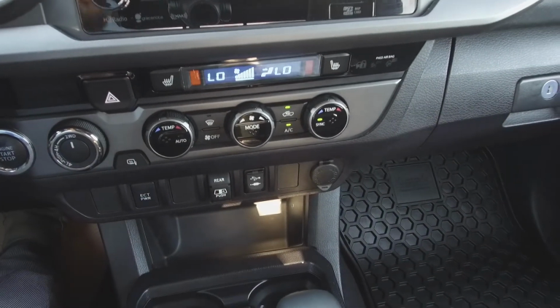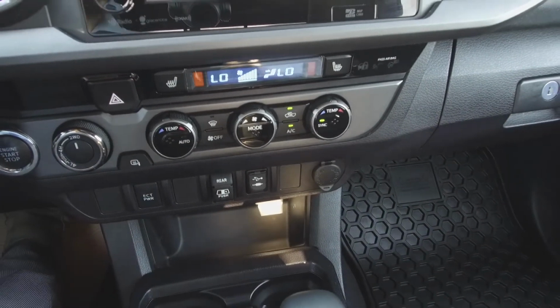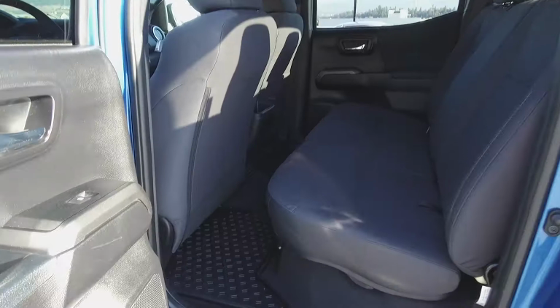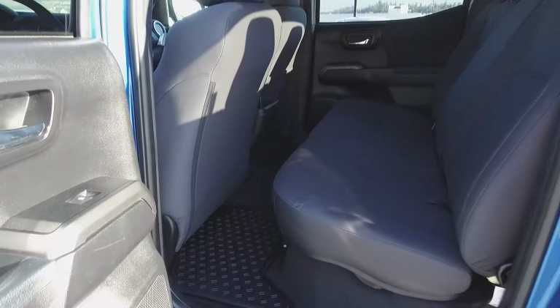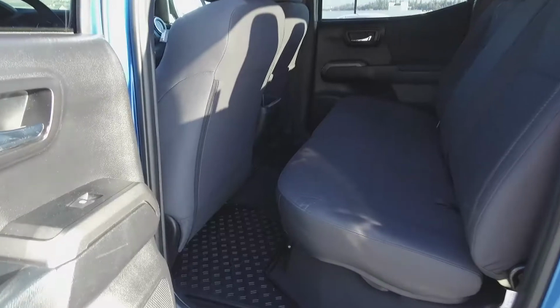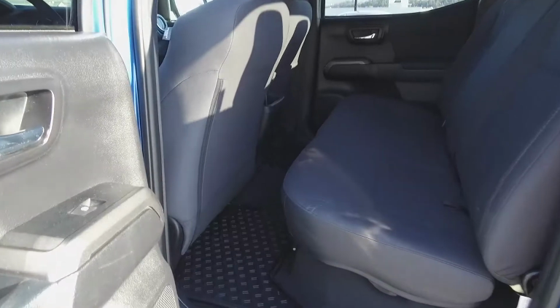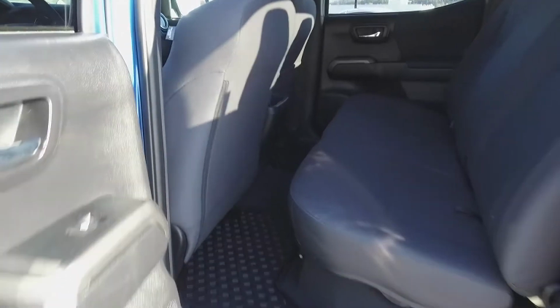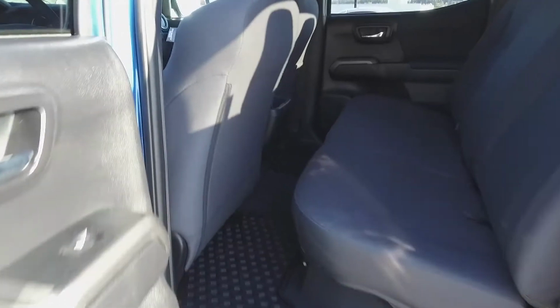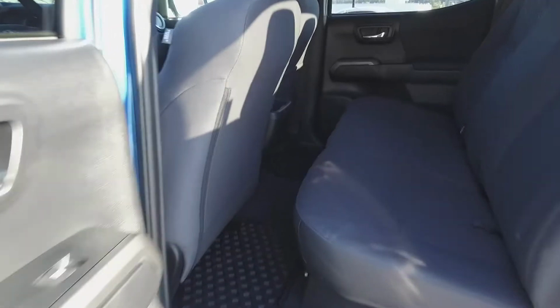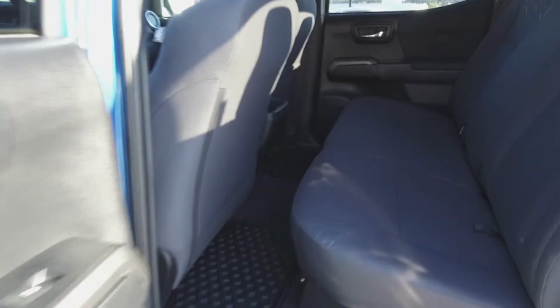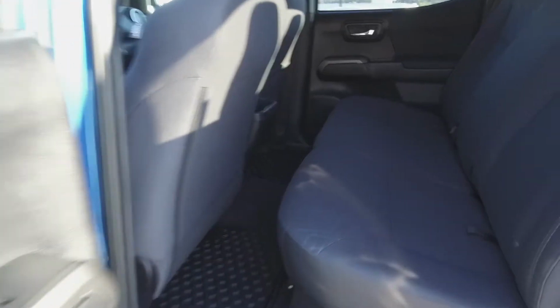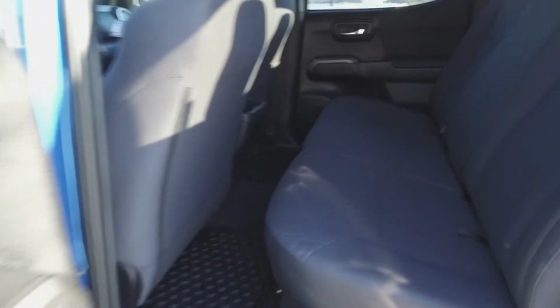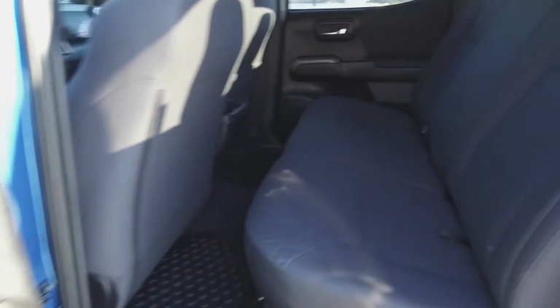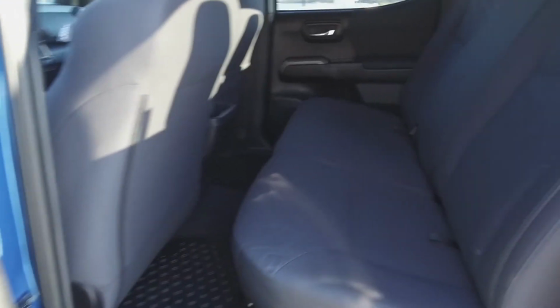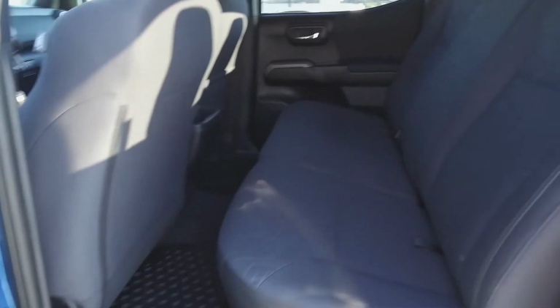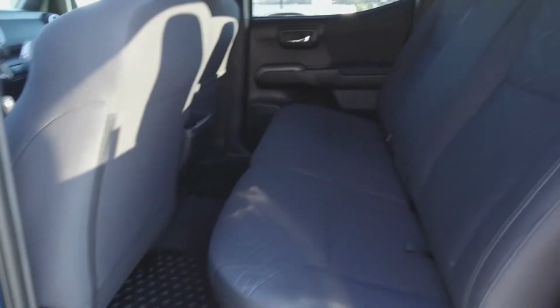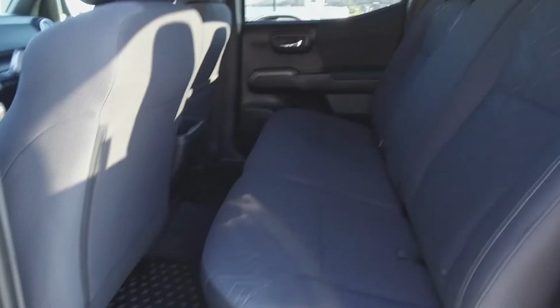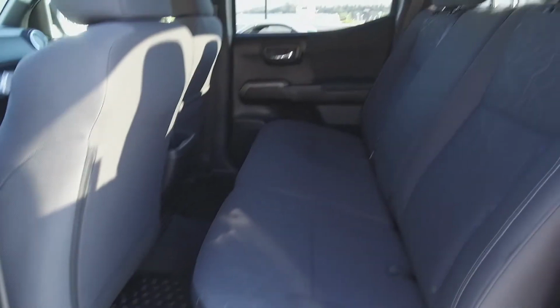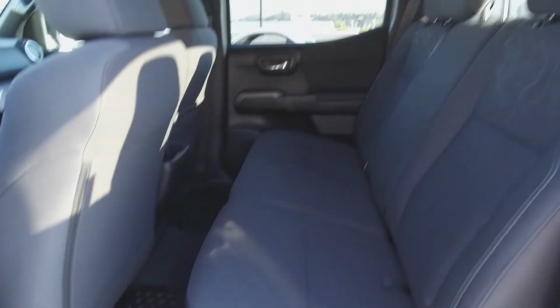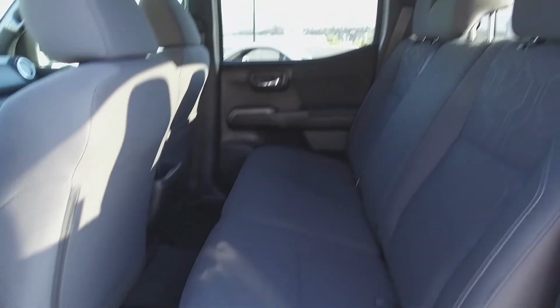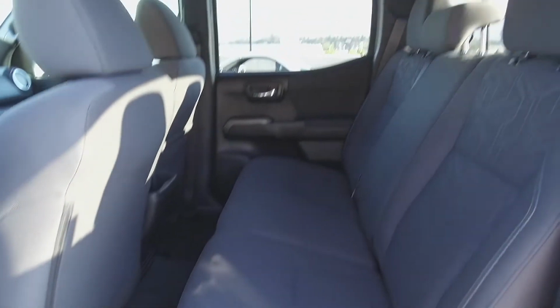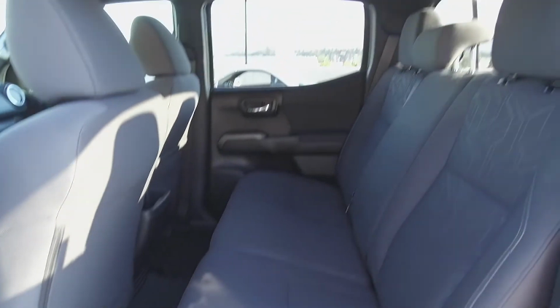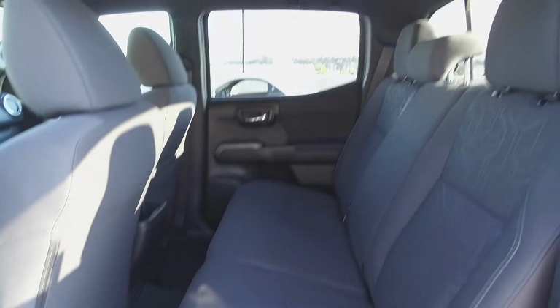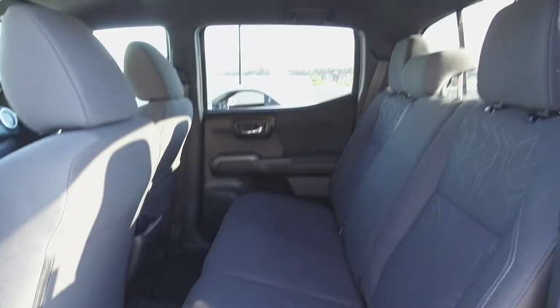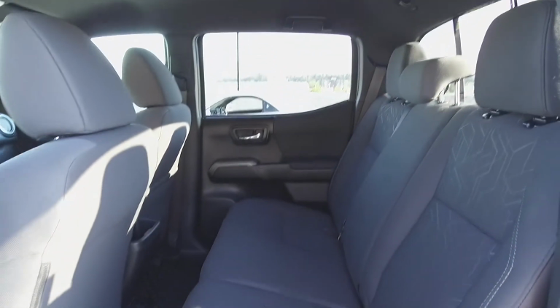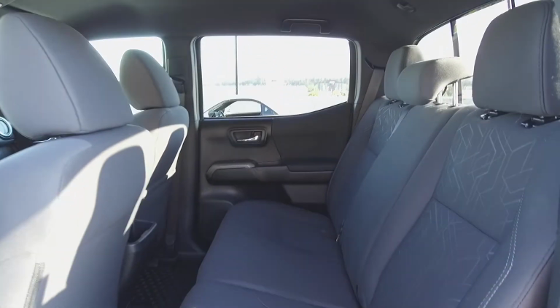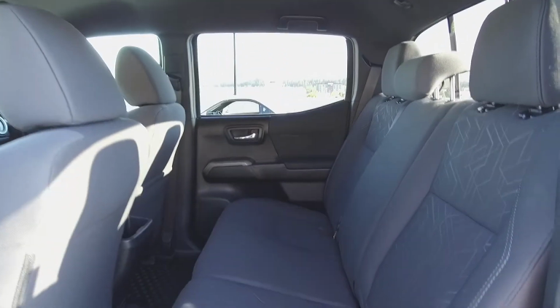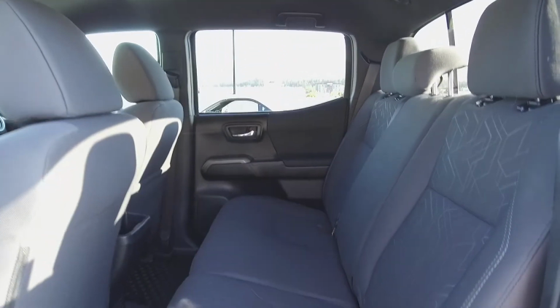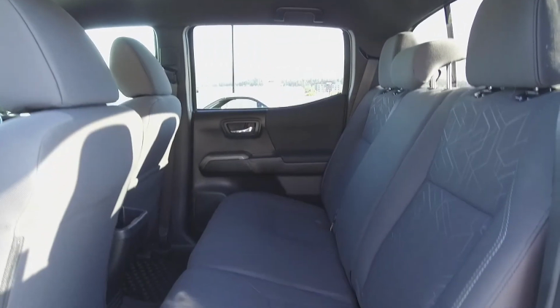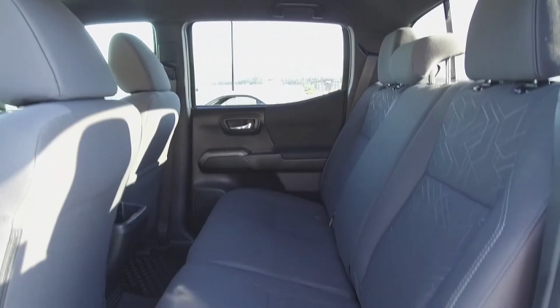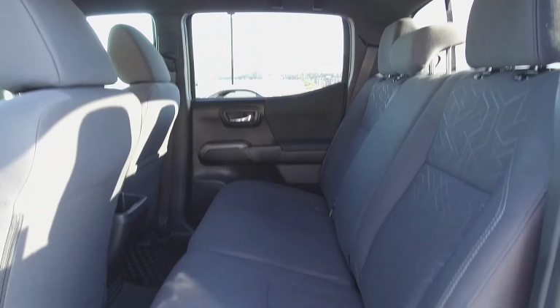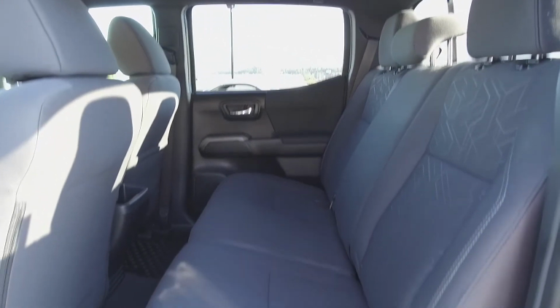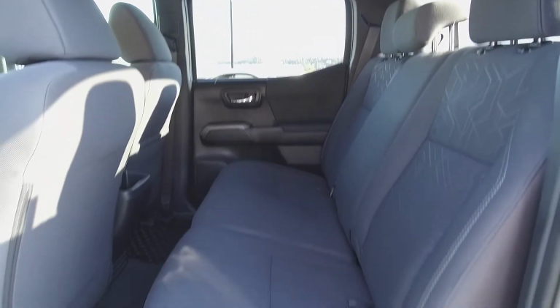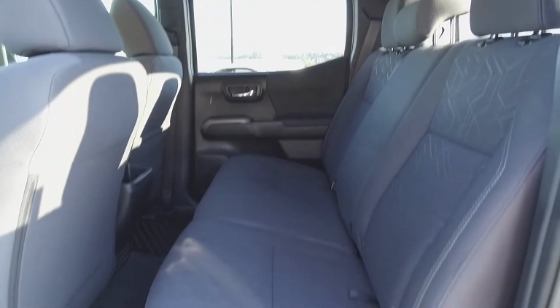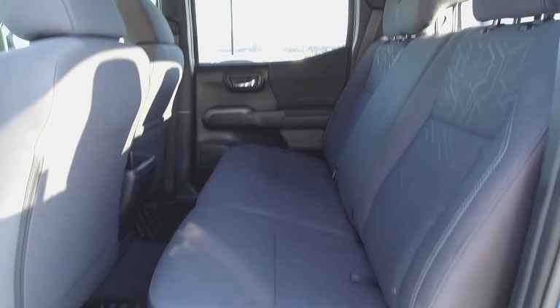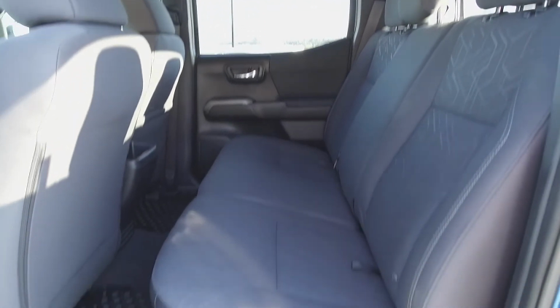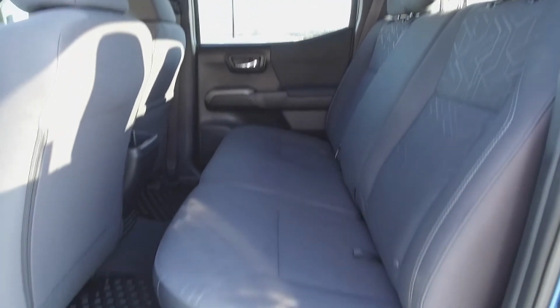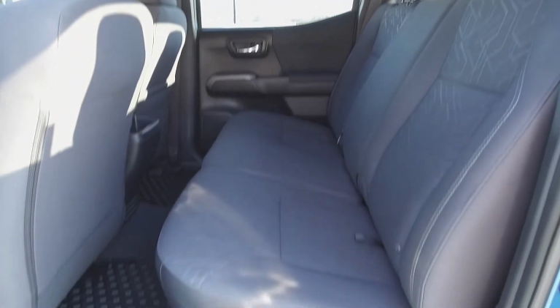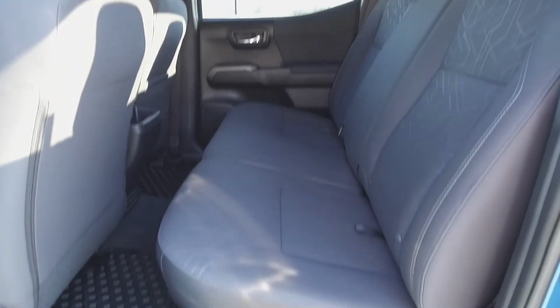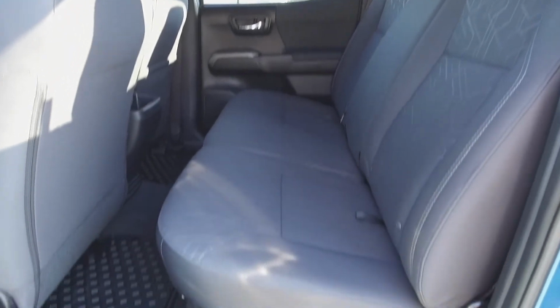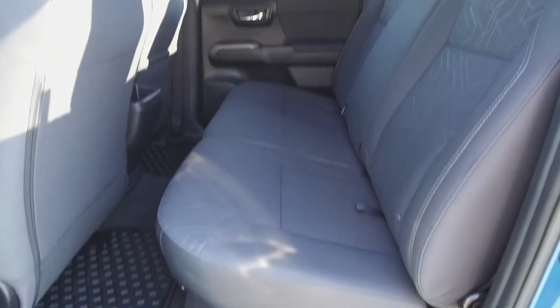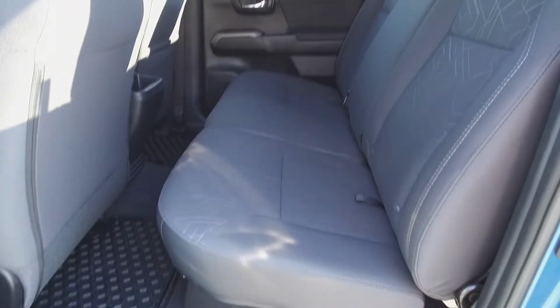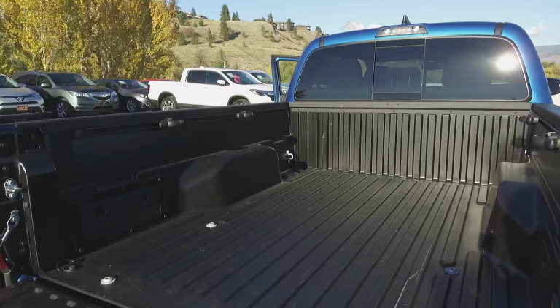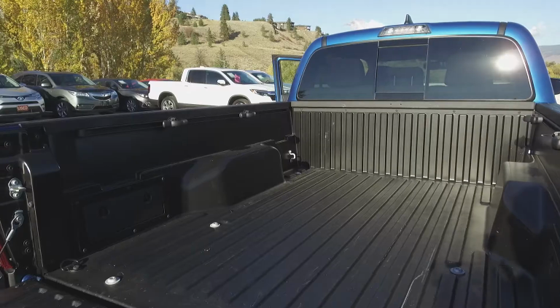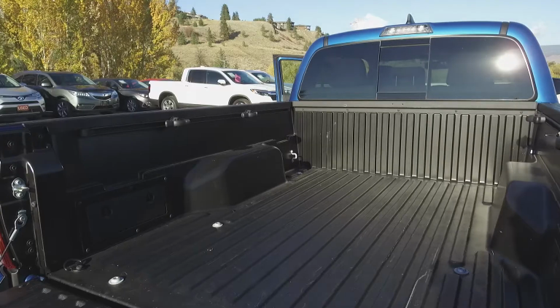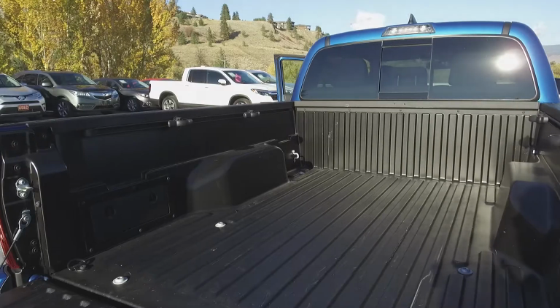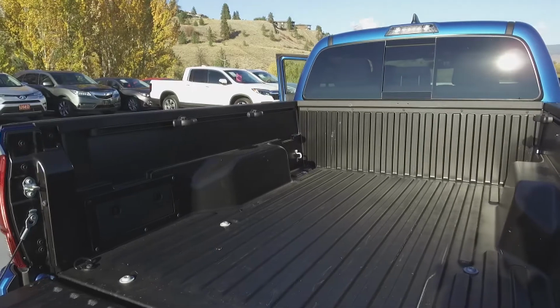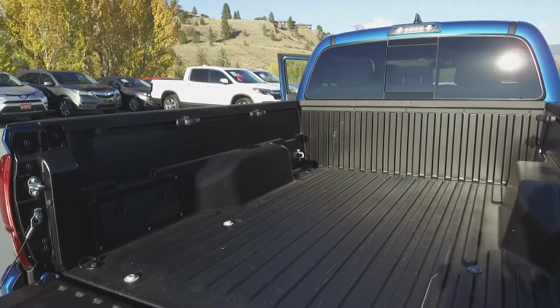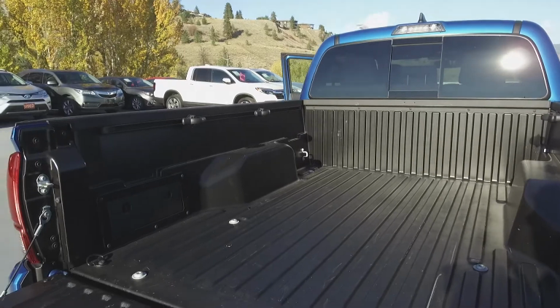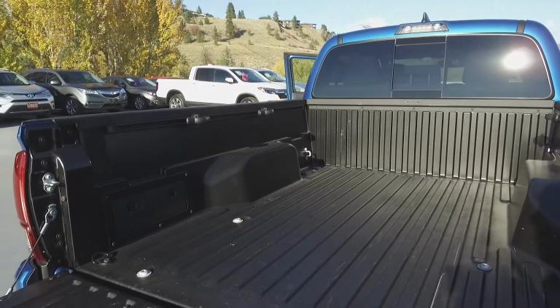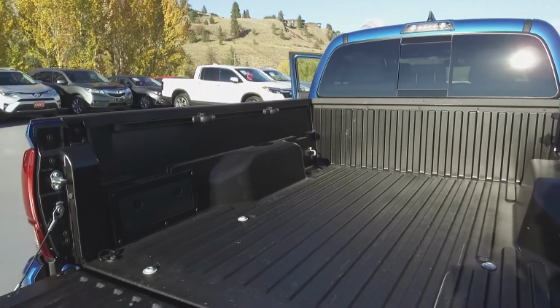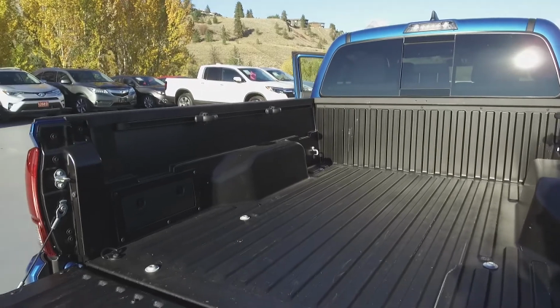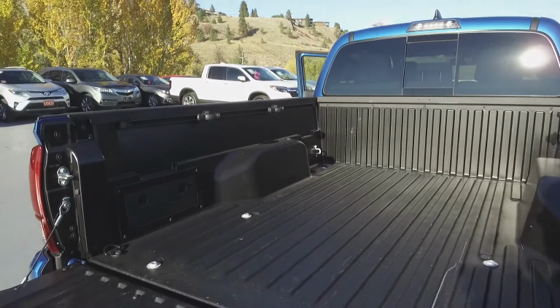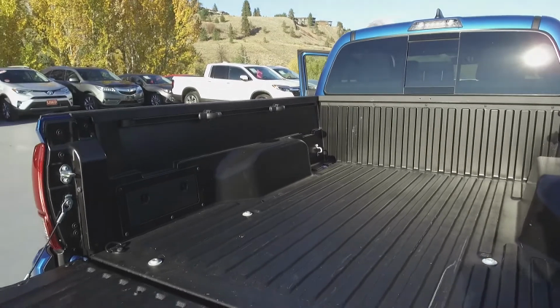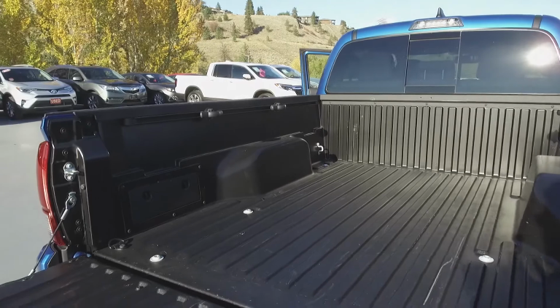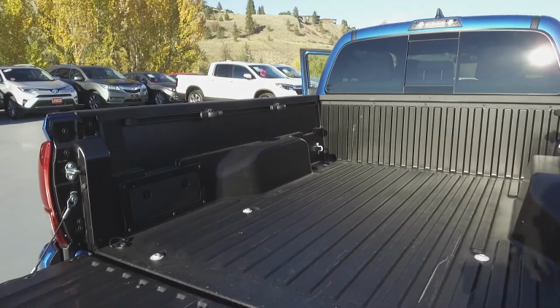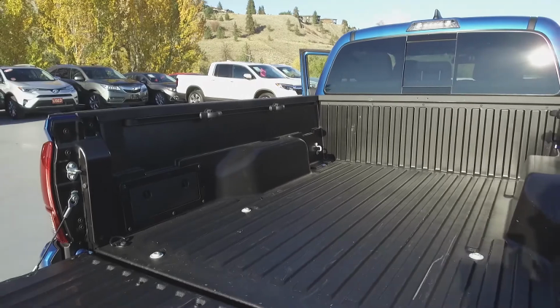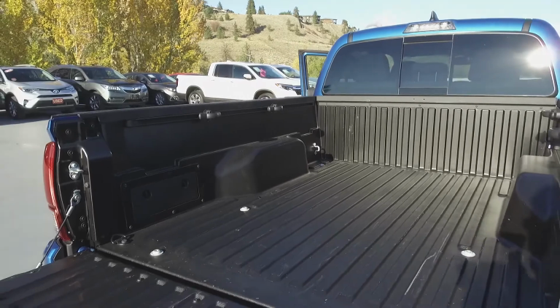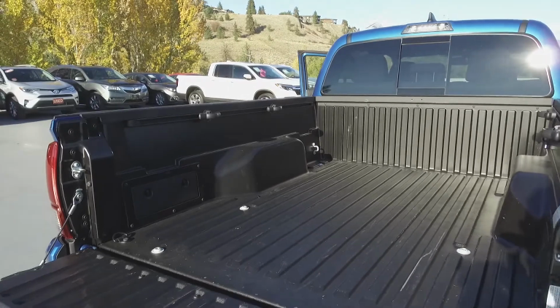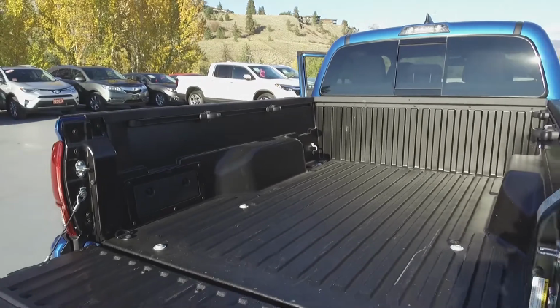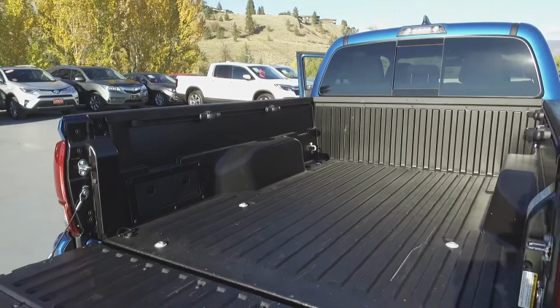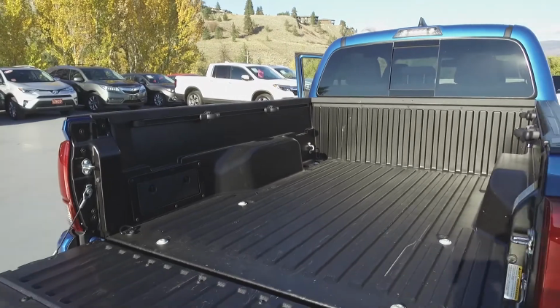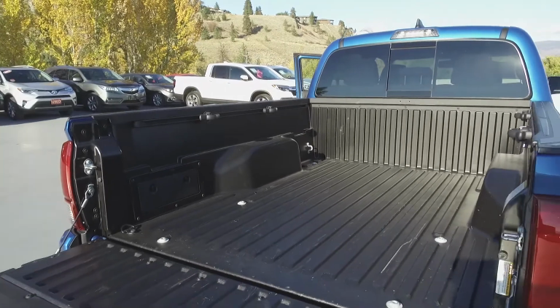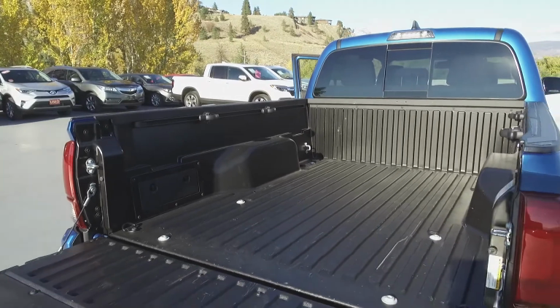Moving on back, we've got seating for 3, and in the very back, we've got a lined truck bed.